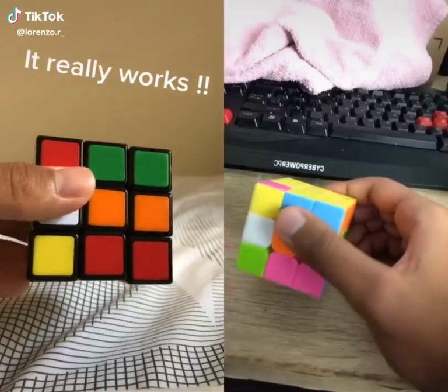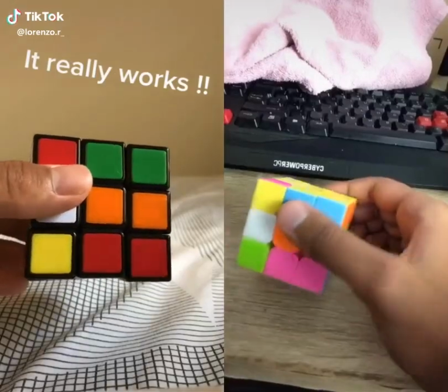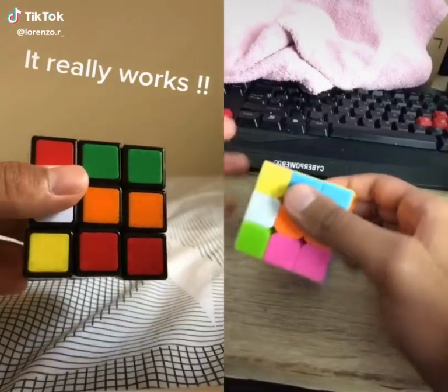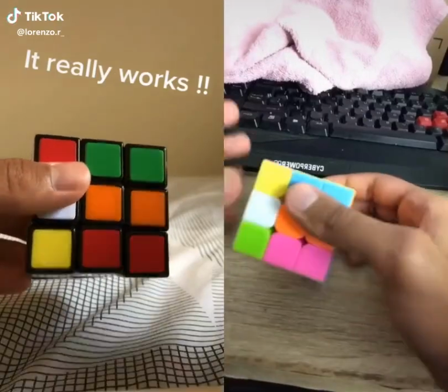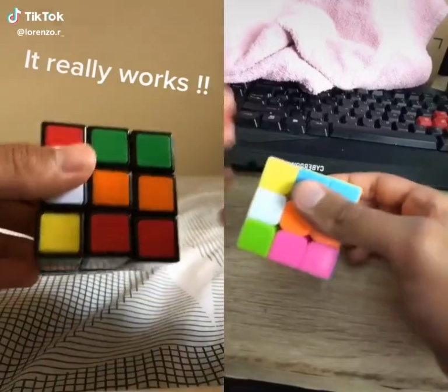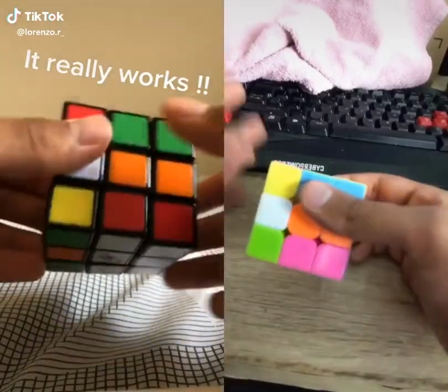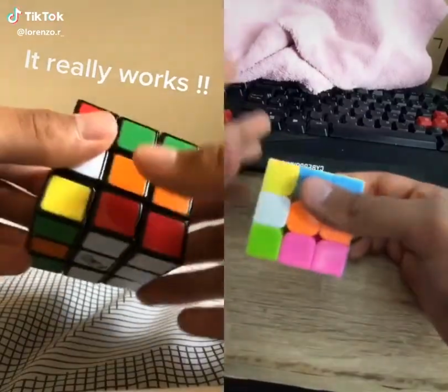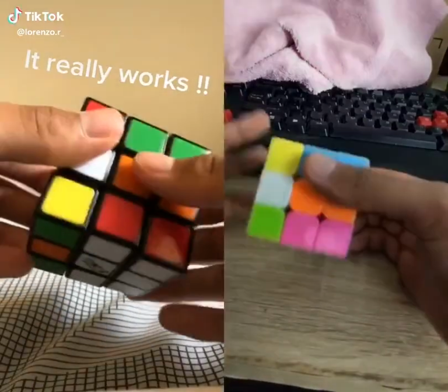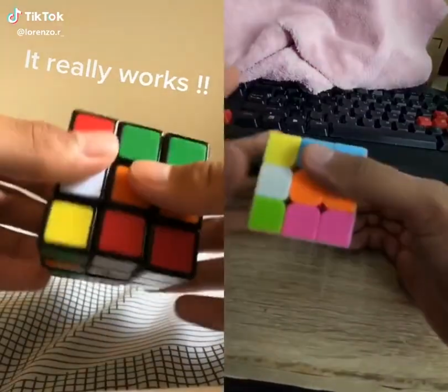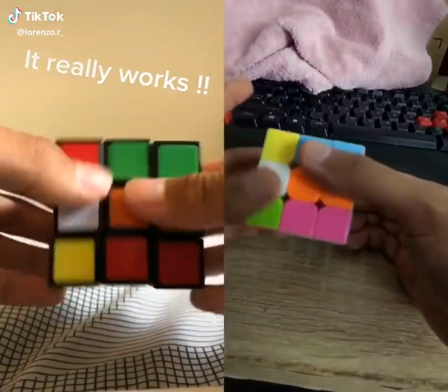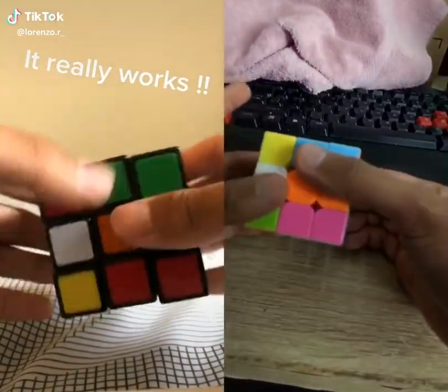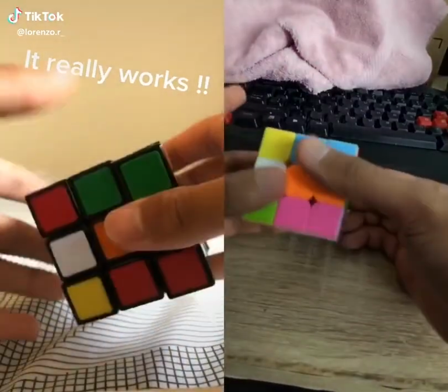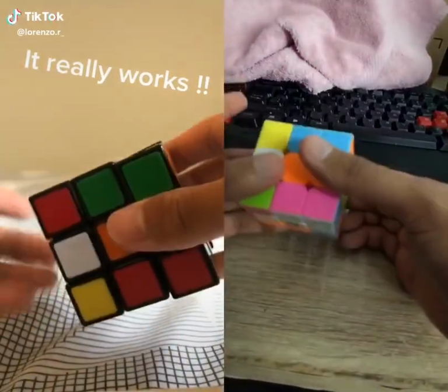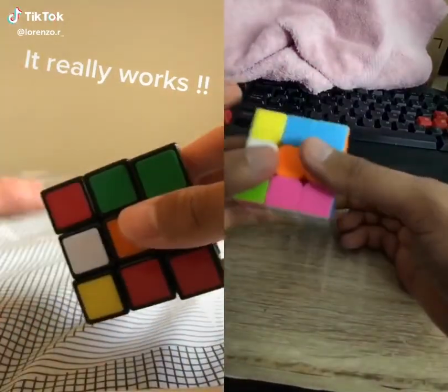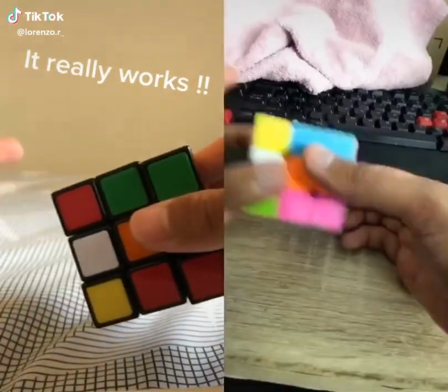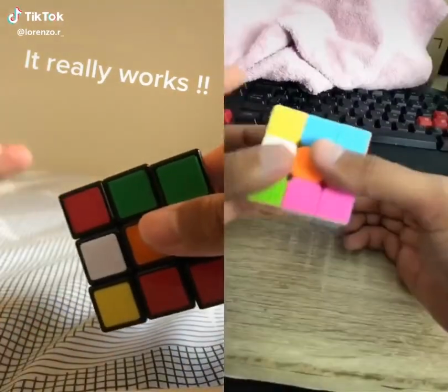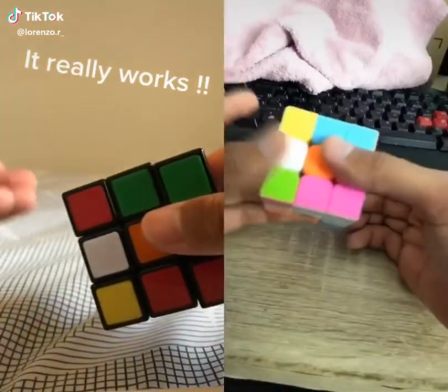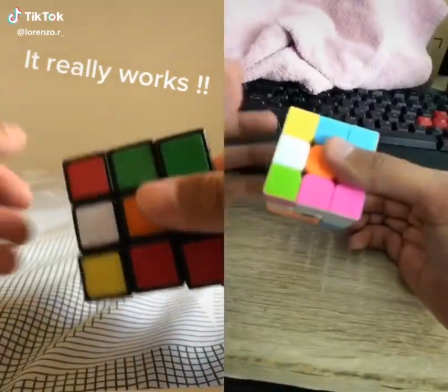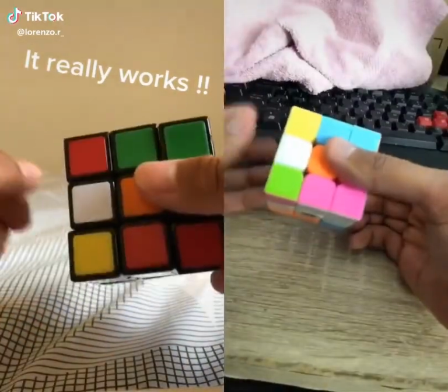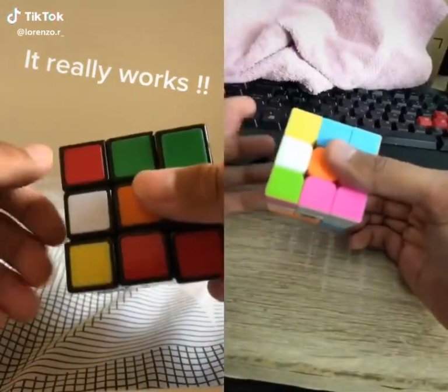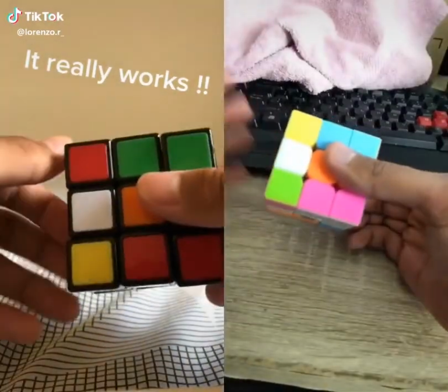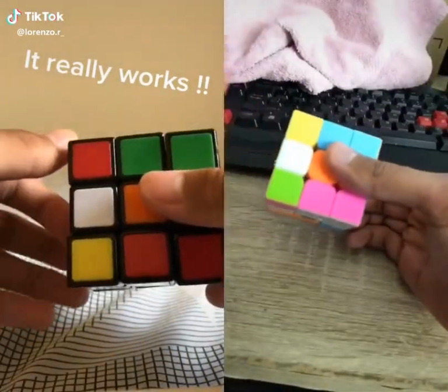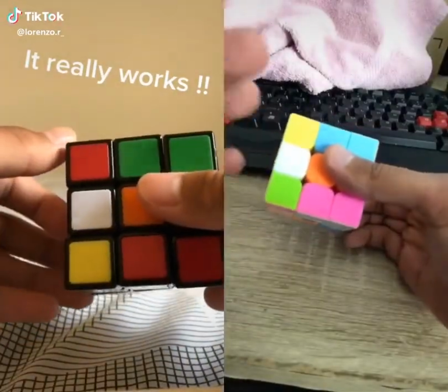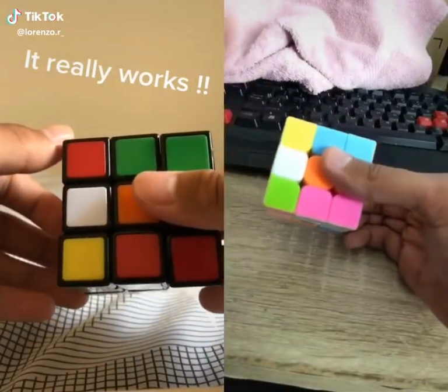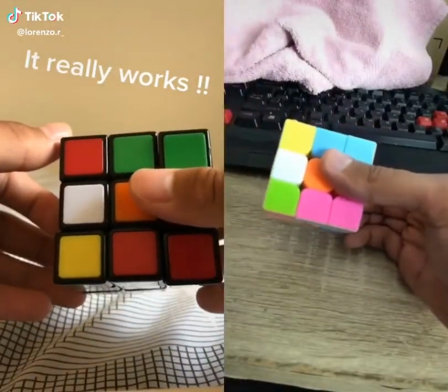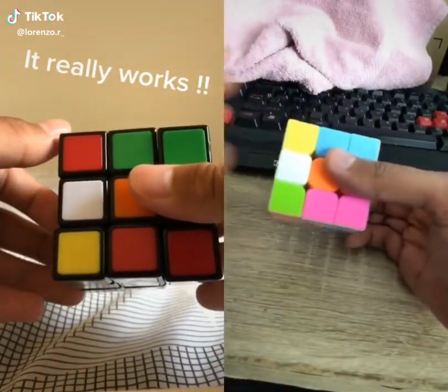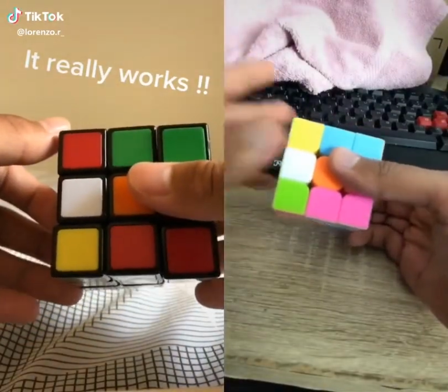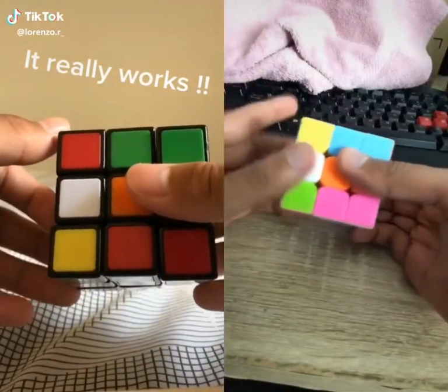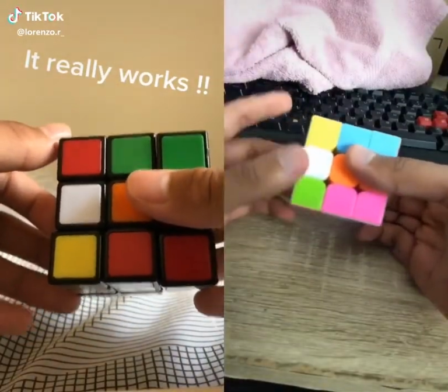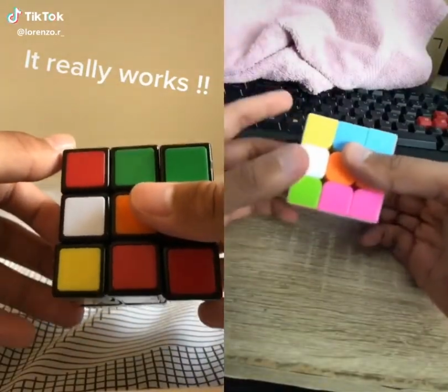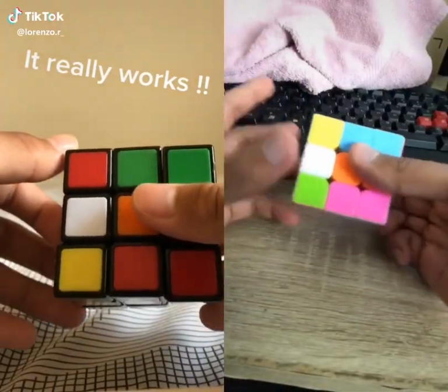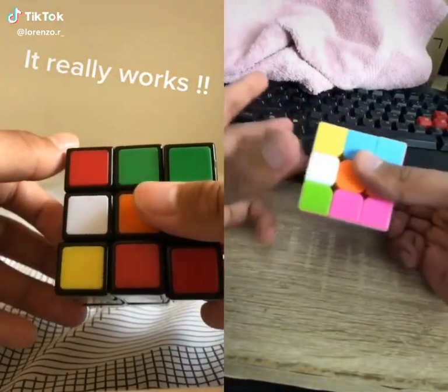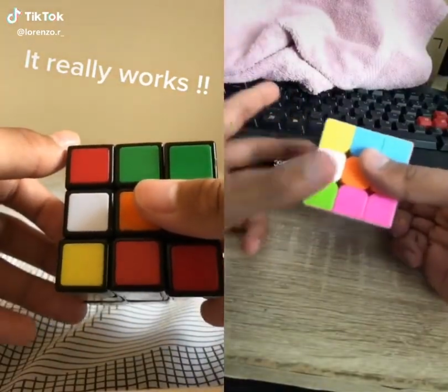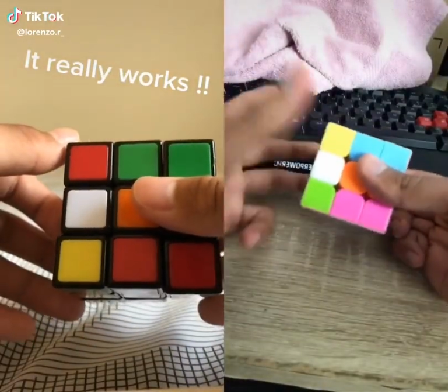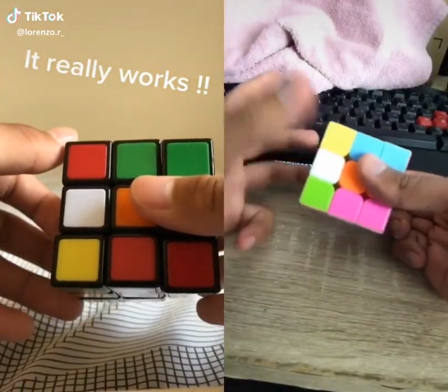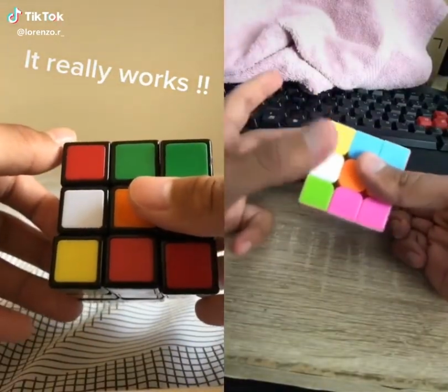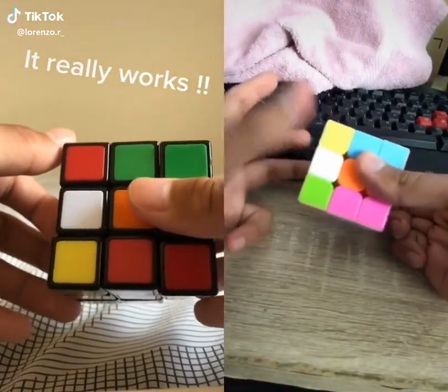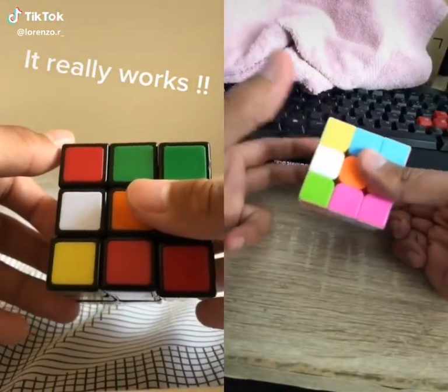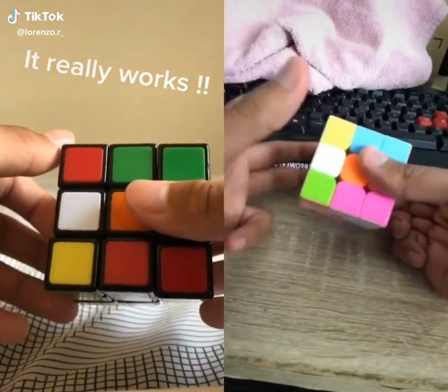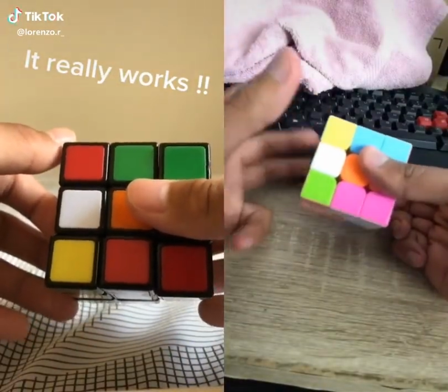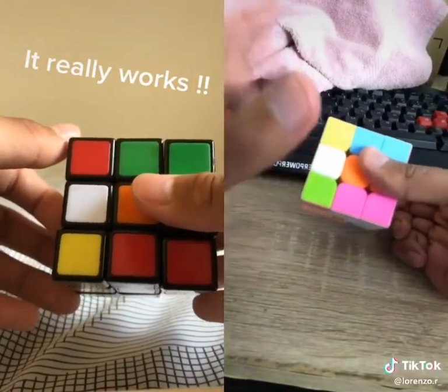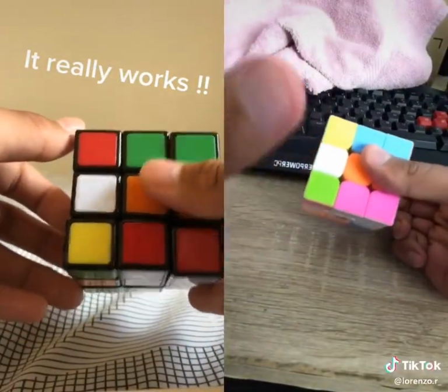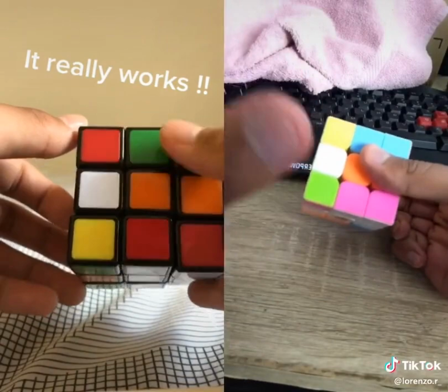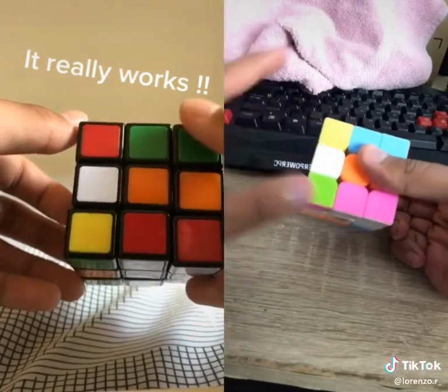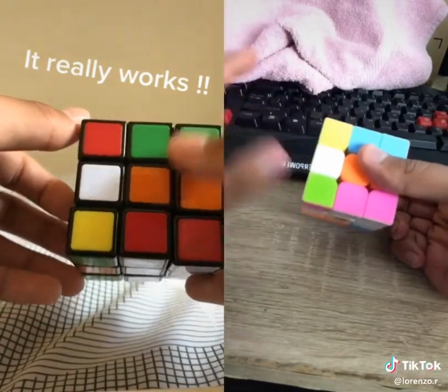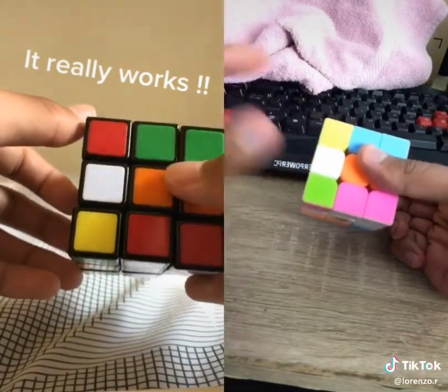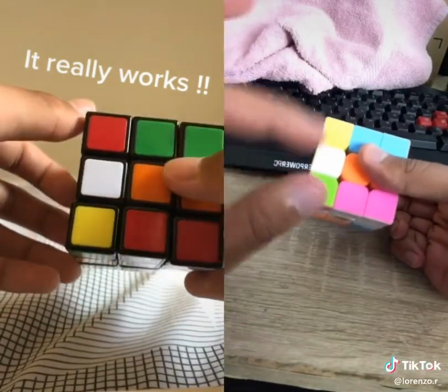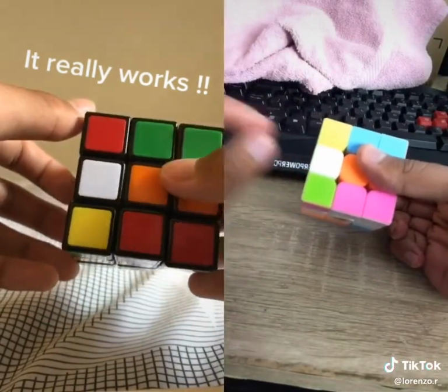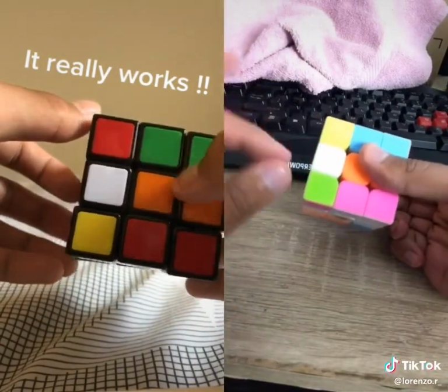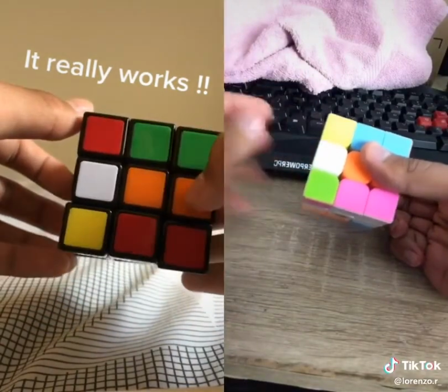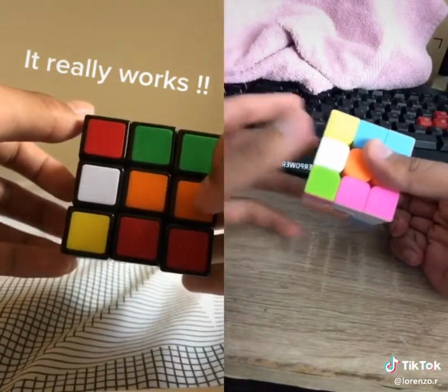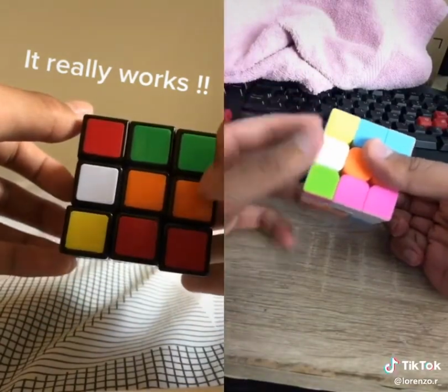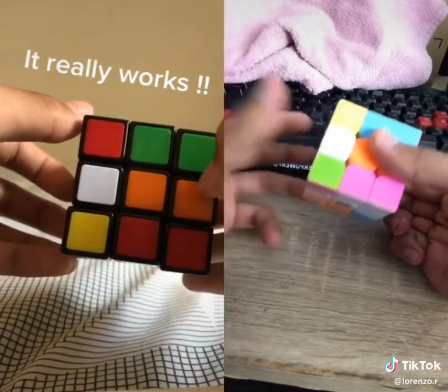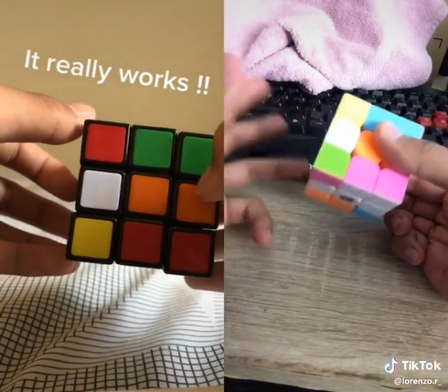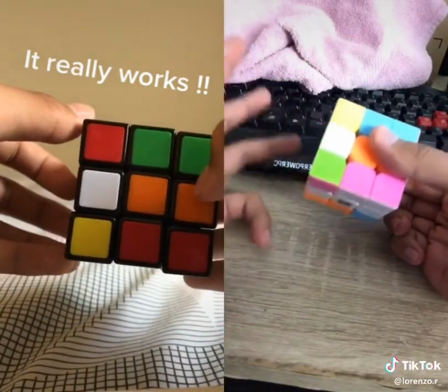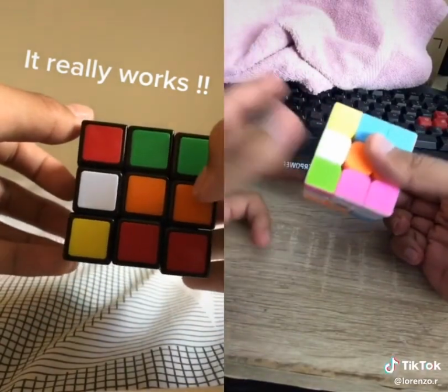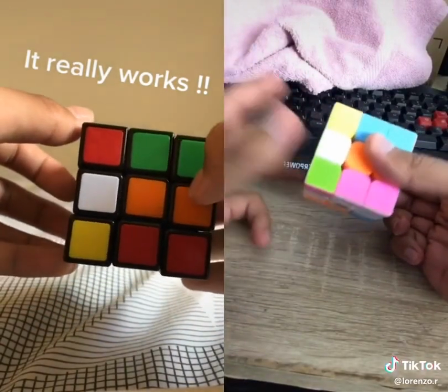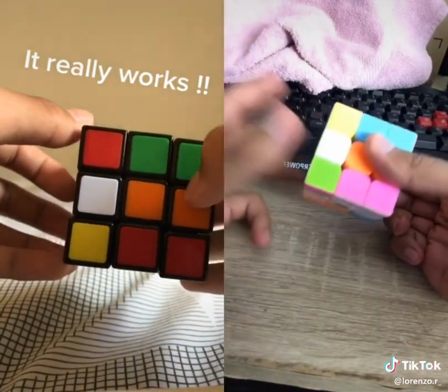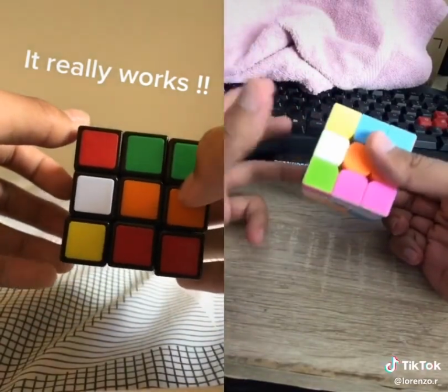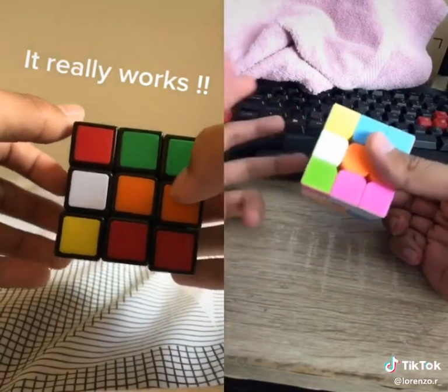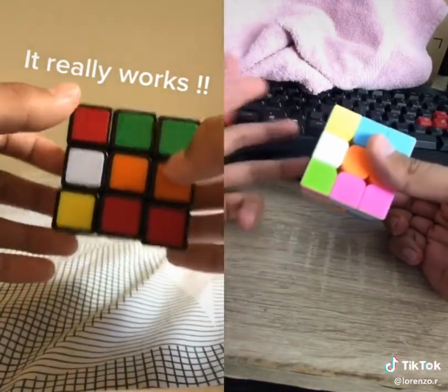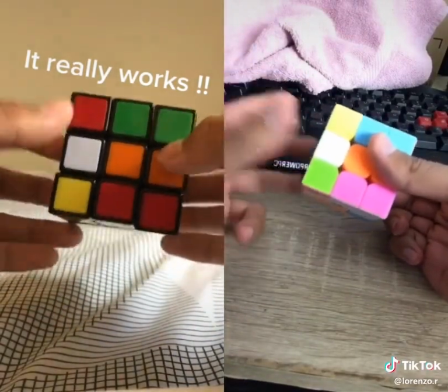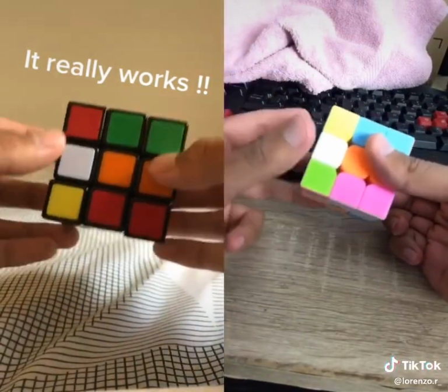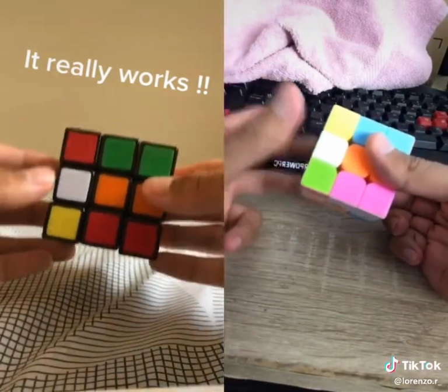So right now I'm going to show you how to solve a Rubik's Cube from any position. All you're going to have to do is know a couple moves and you can use this to impress whoever you want.